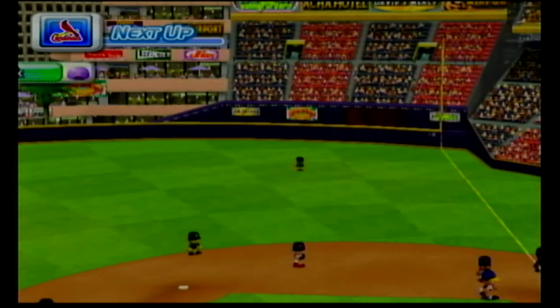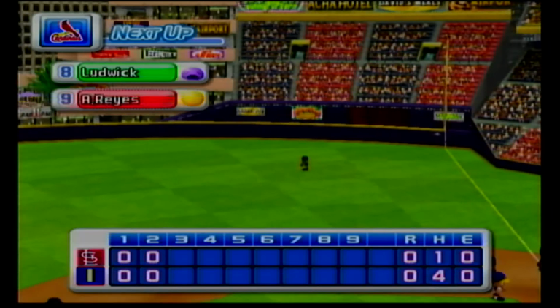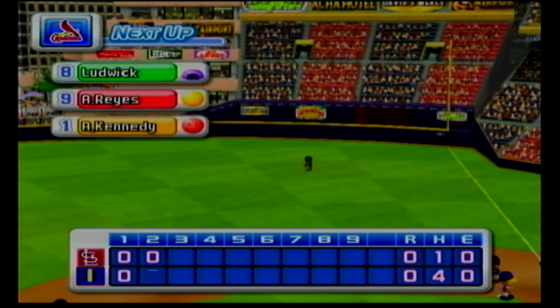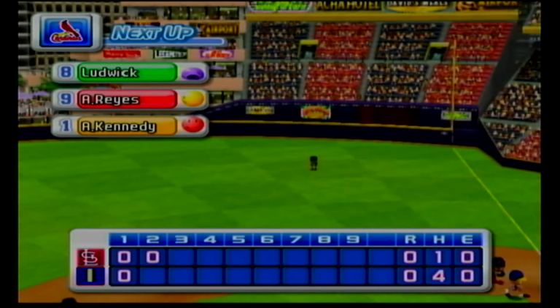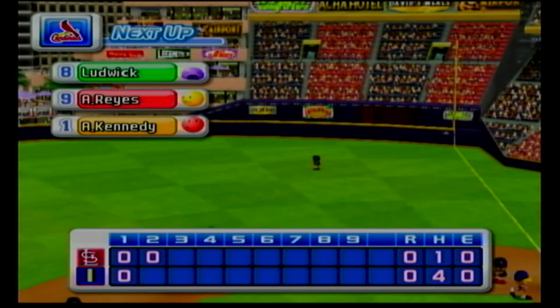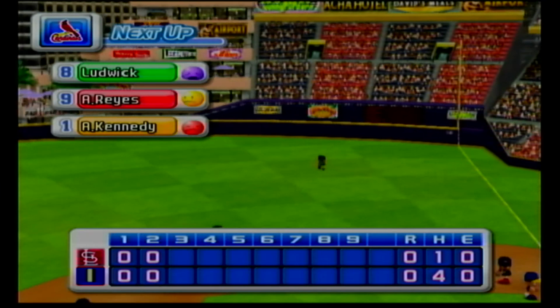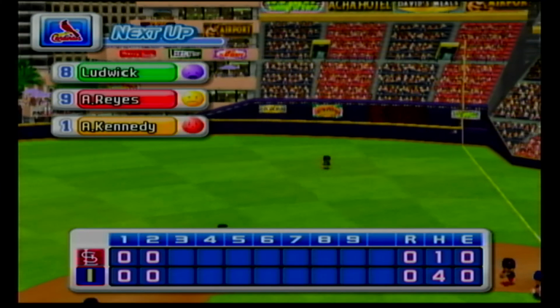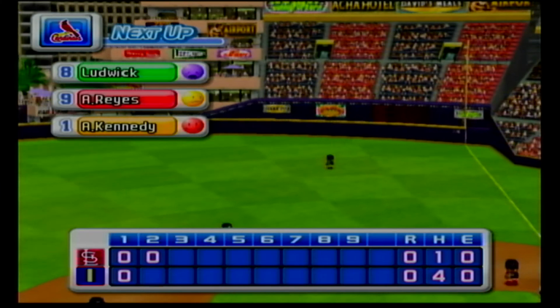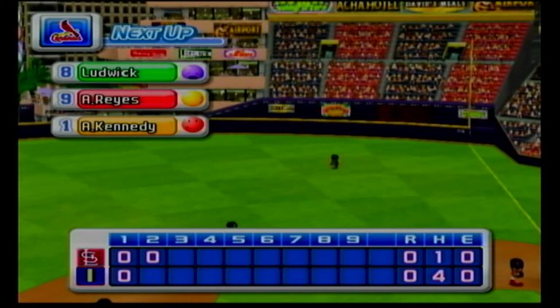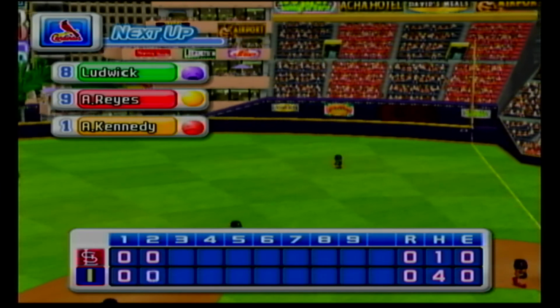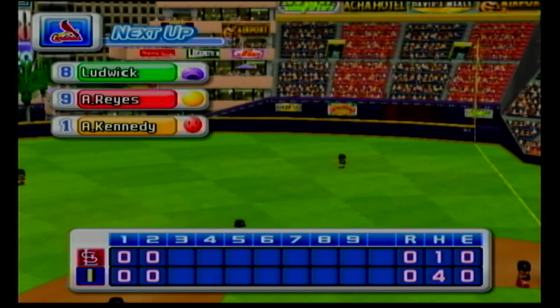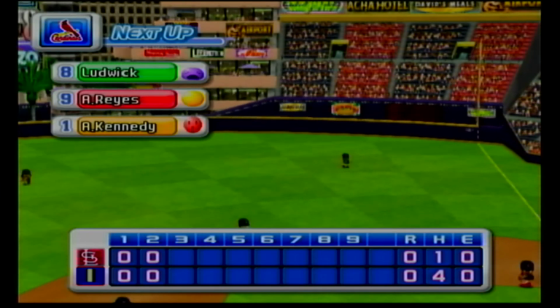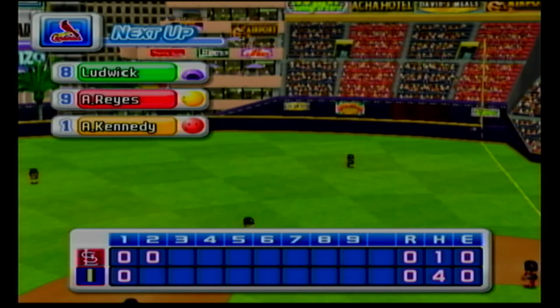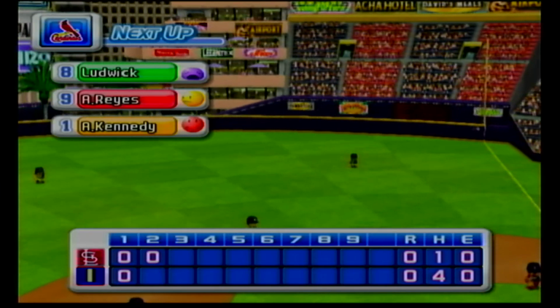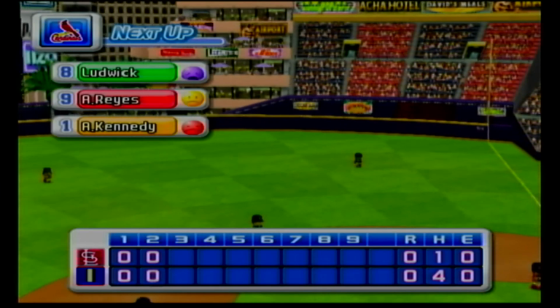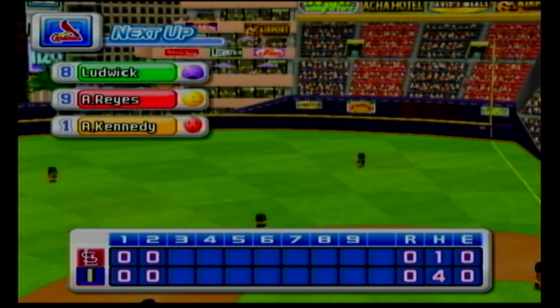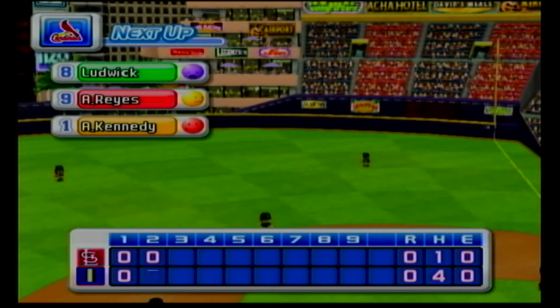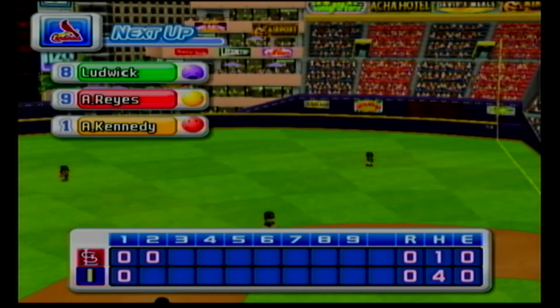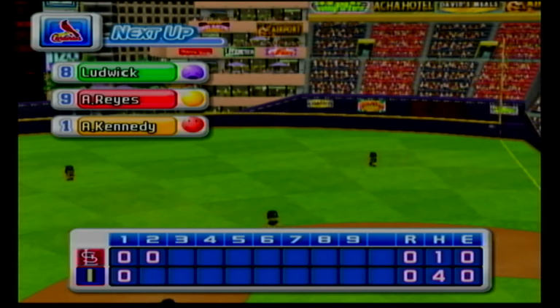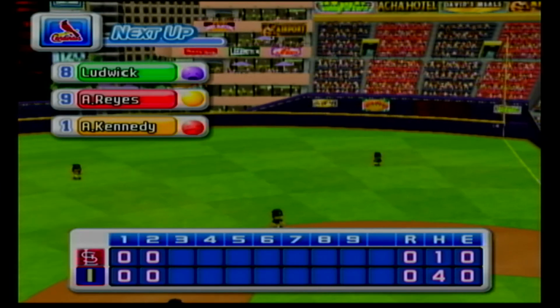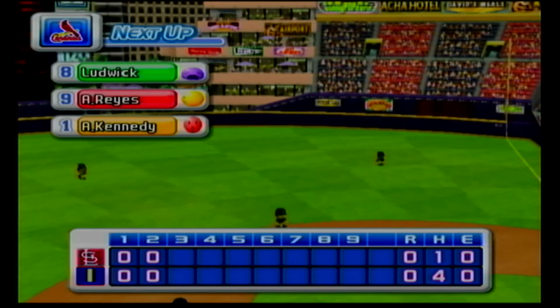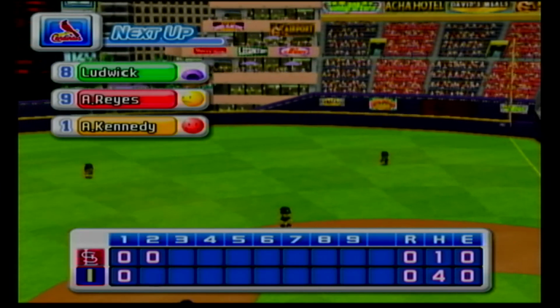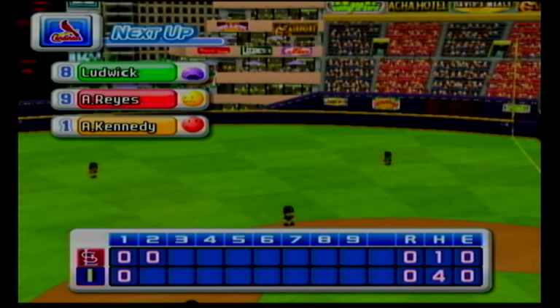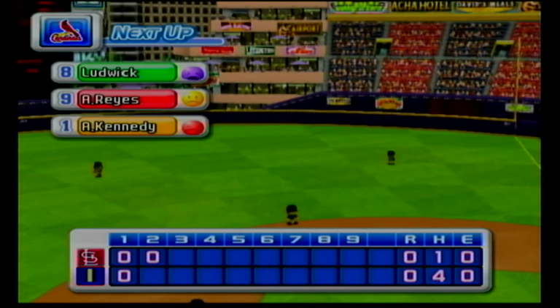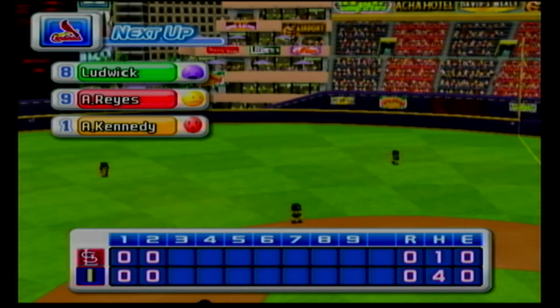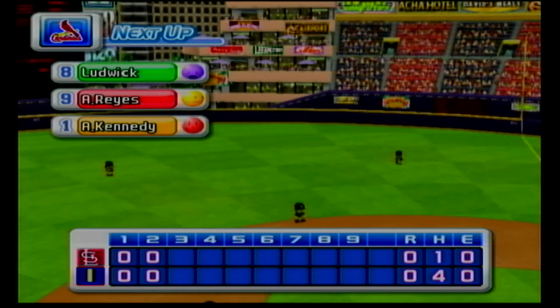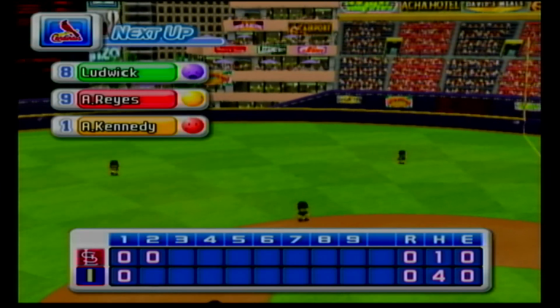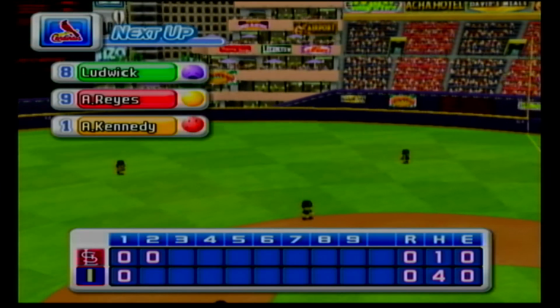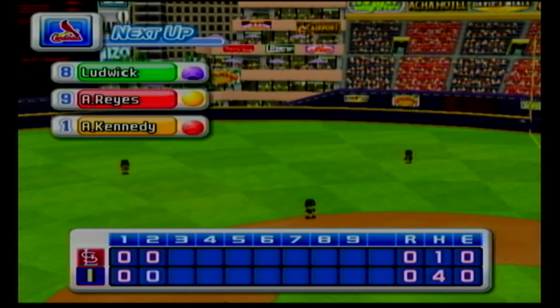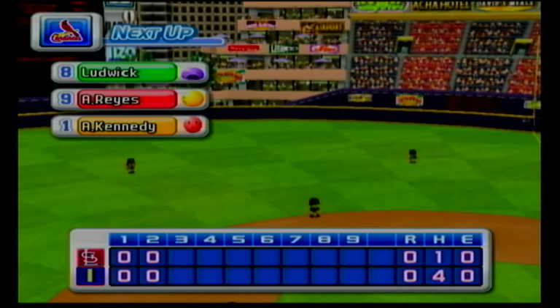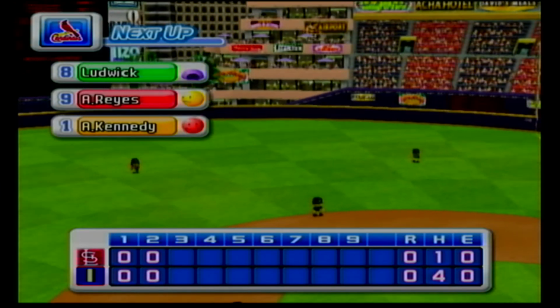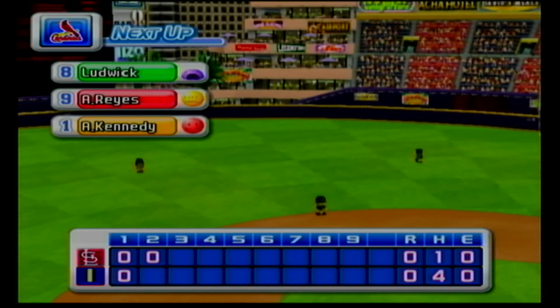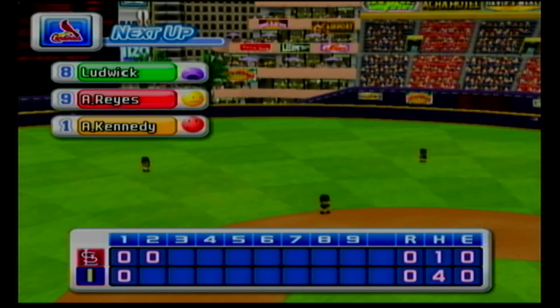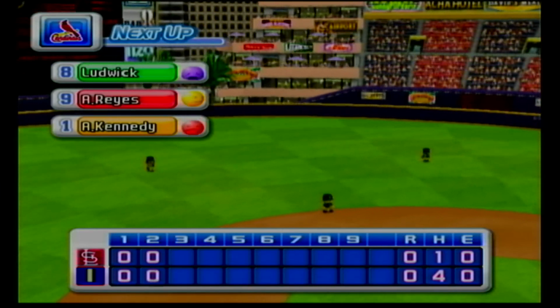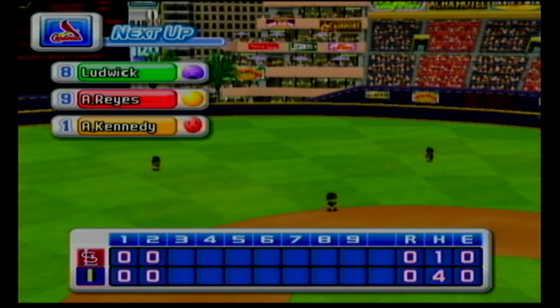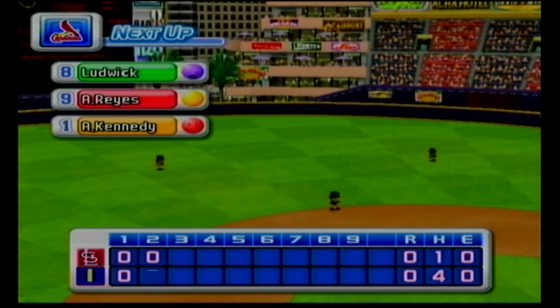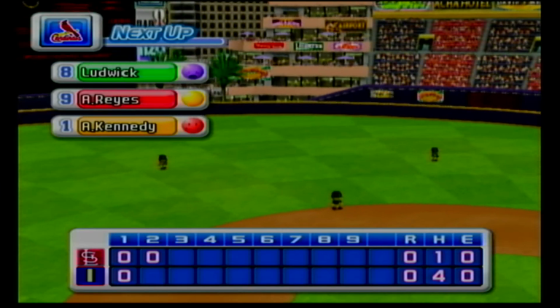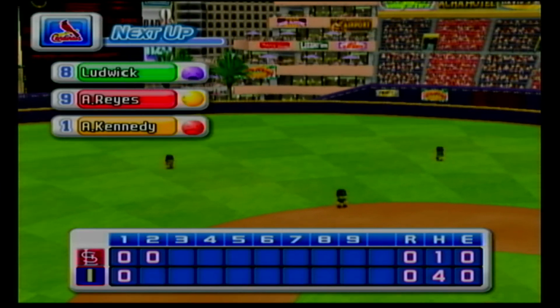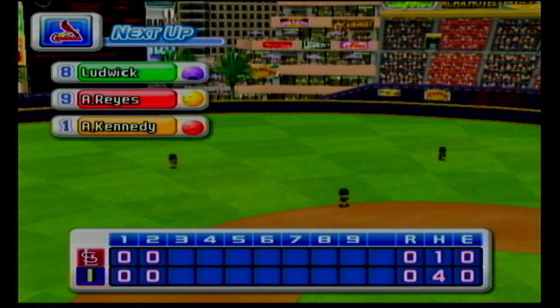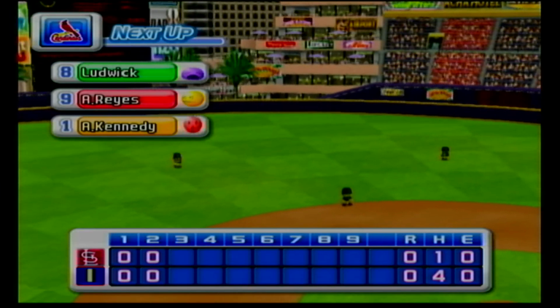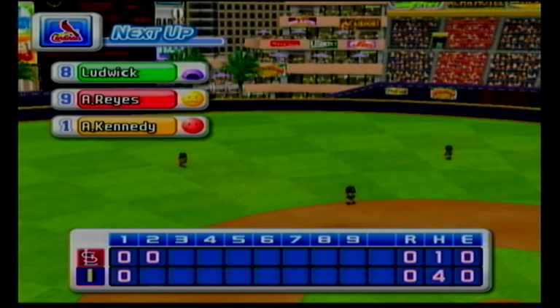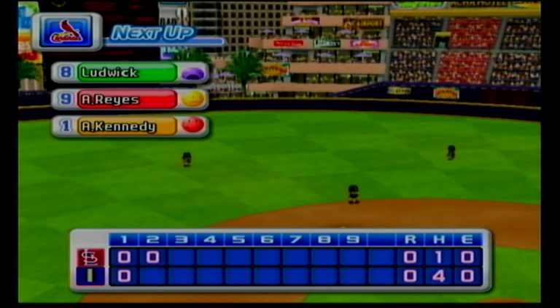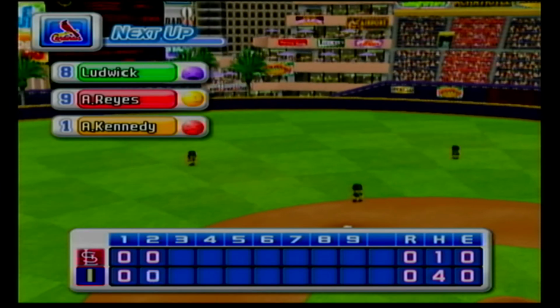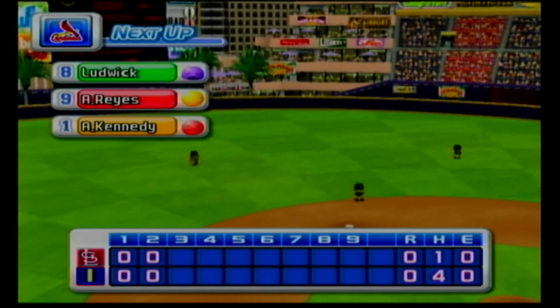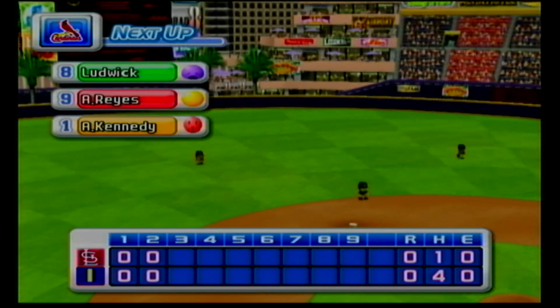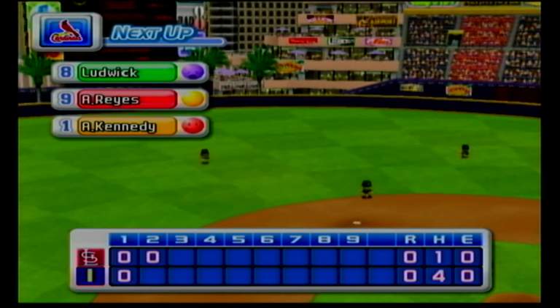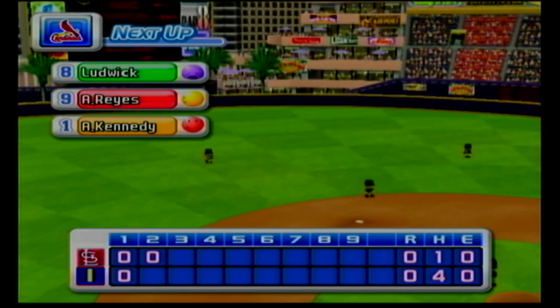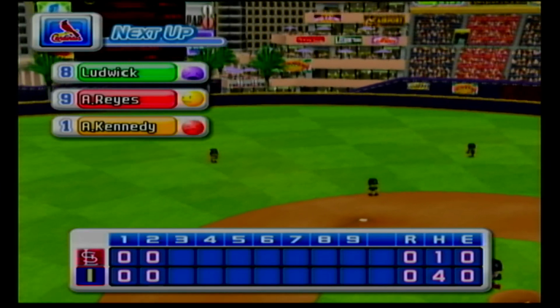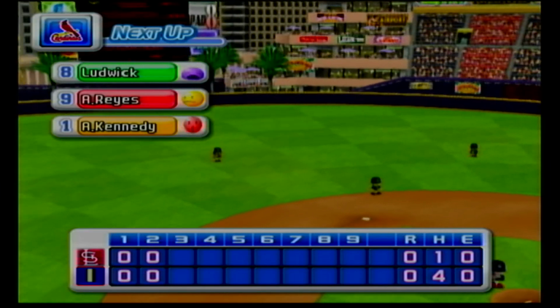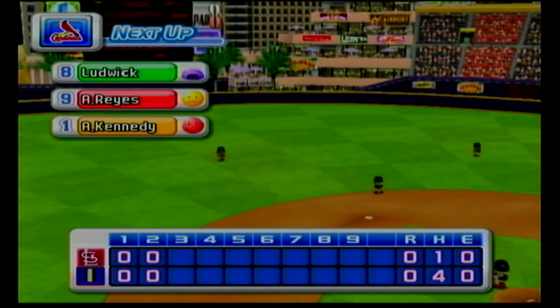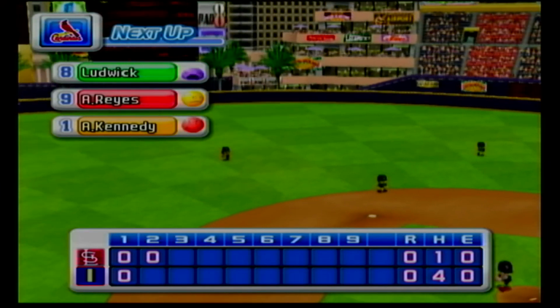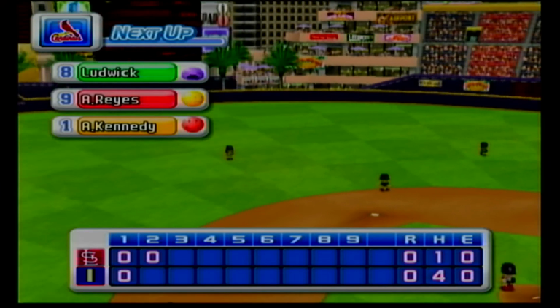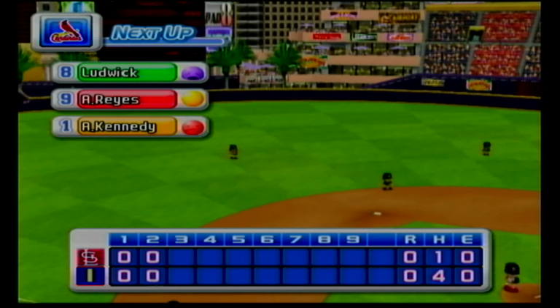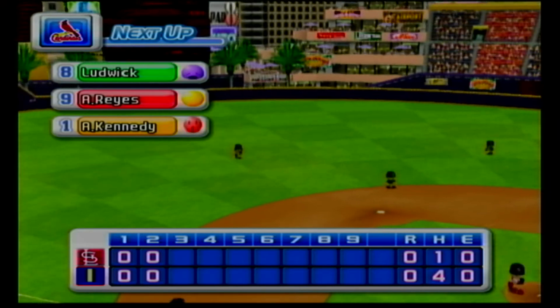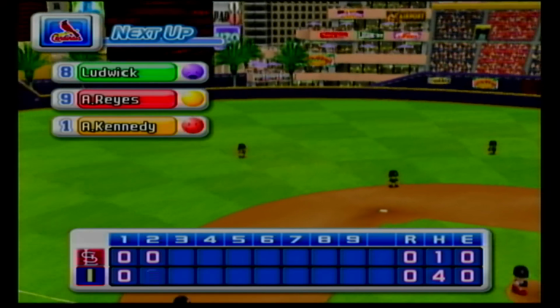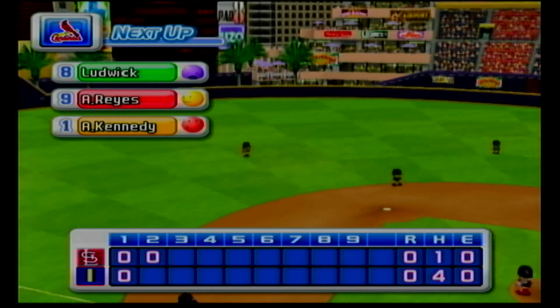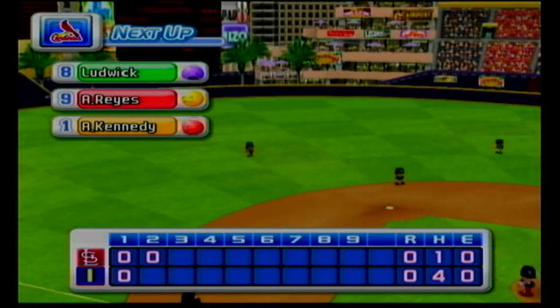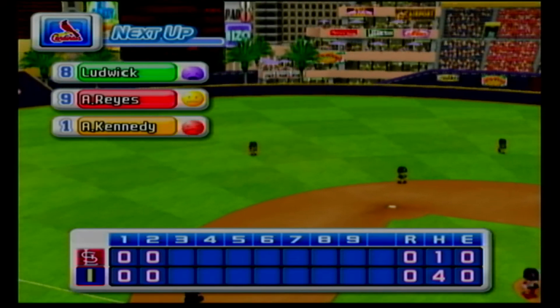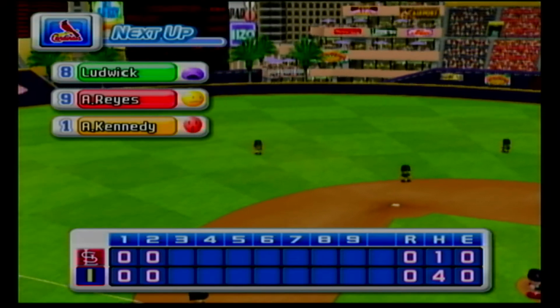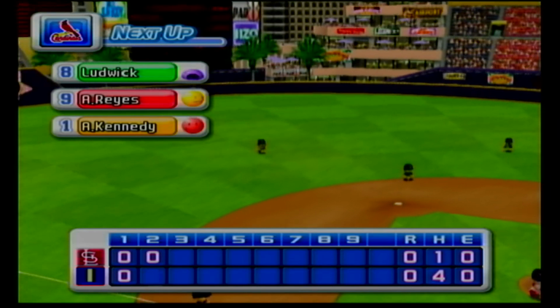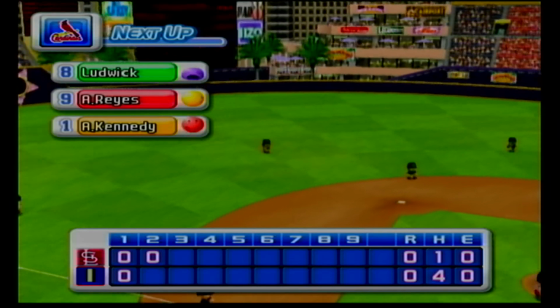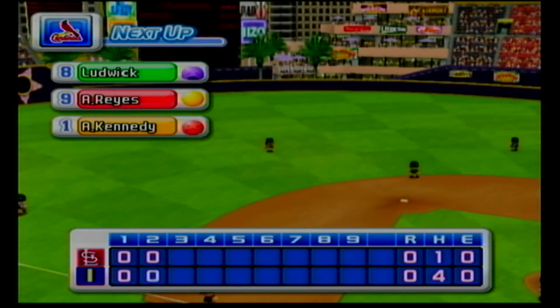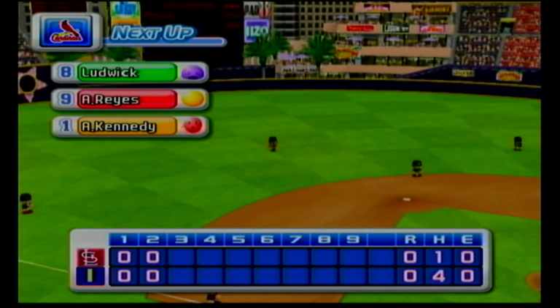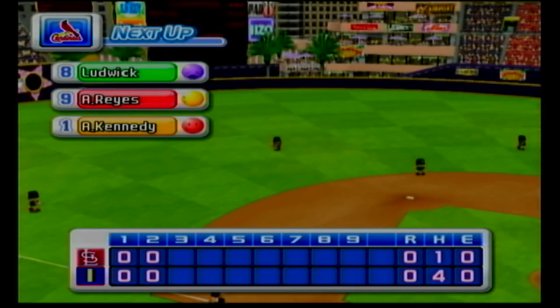No runs, two hits, no errors, two men left on base. At the end of the second inning, Indianapolis zero, the Cardinals zero.